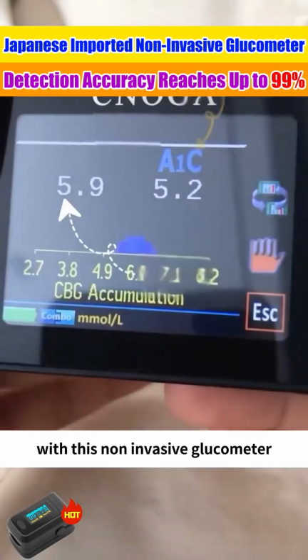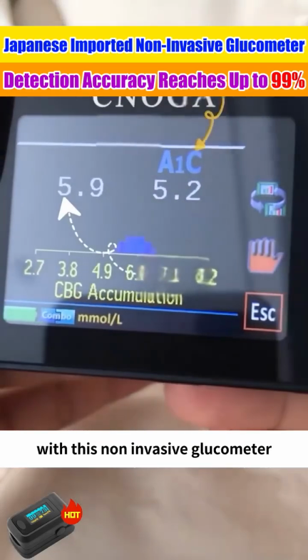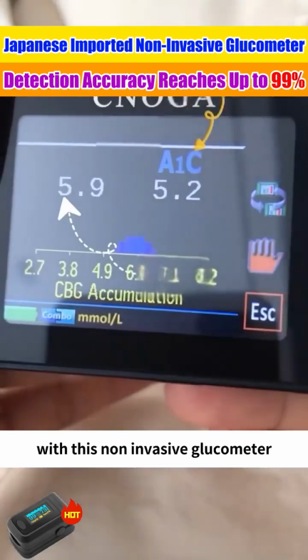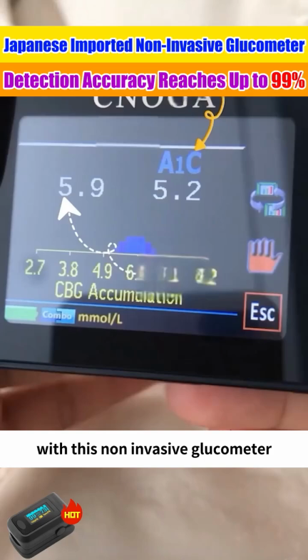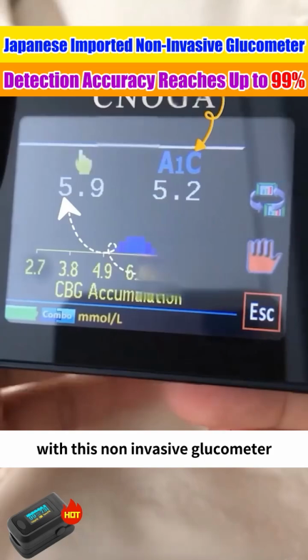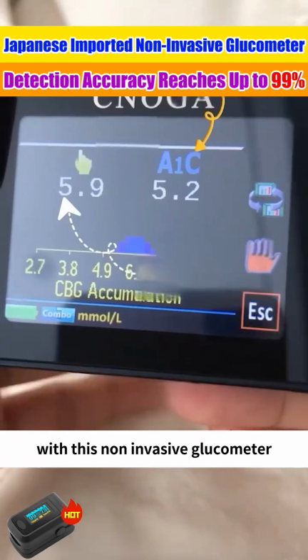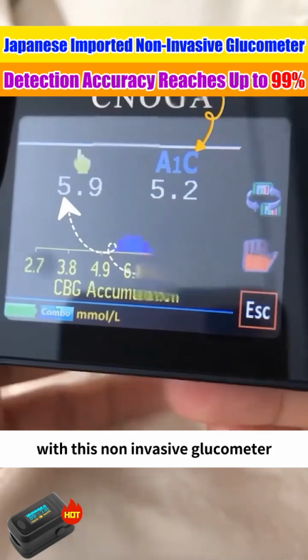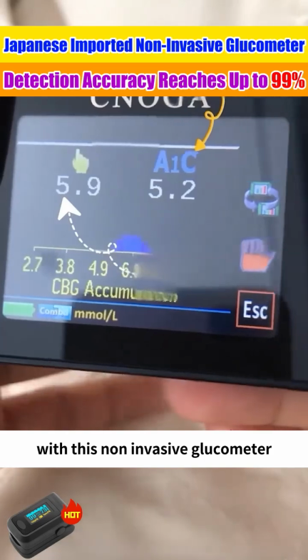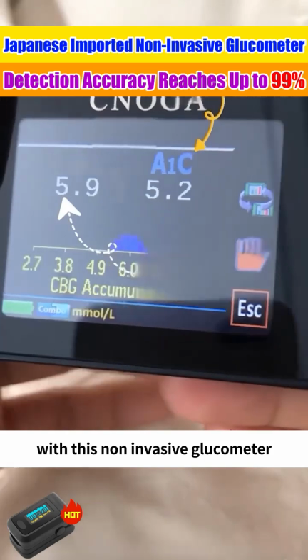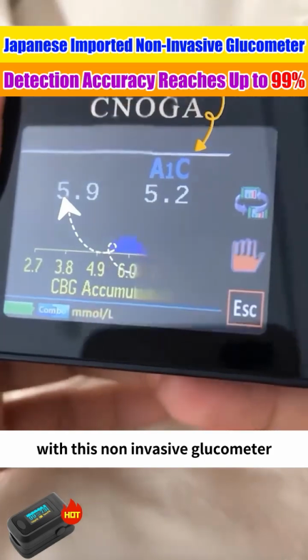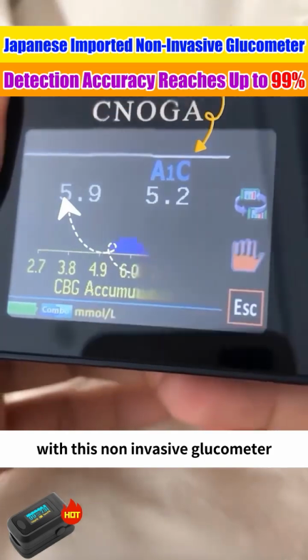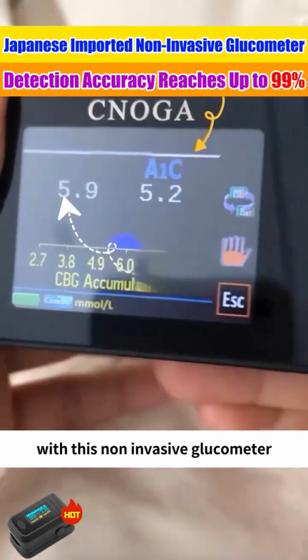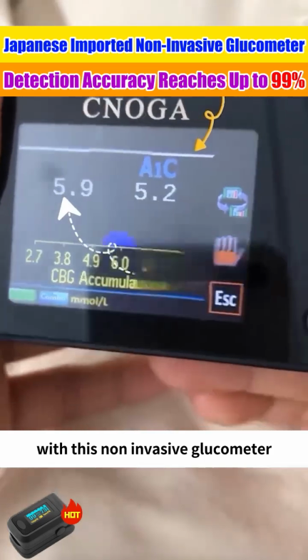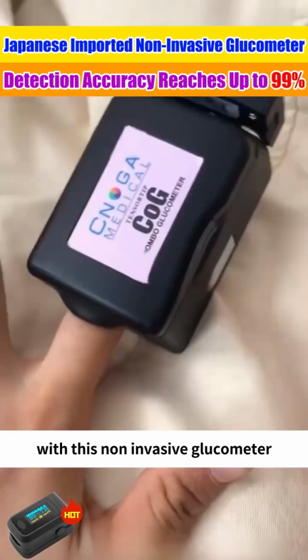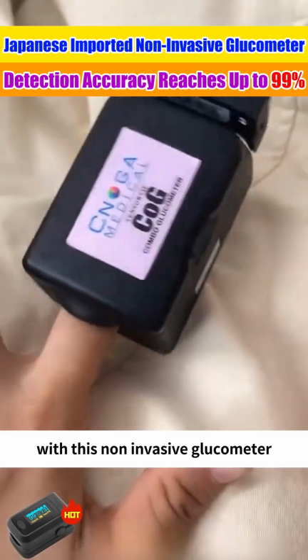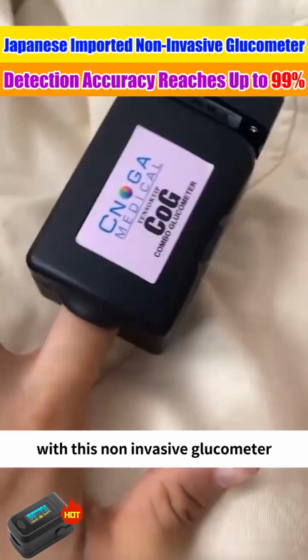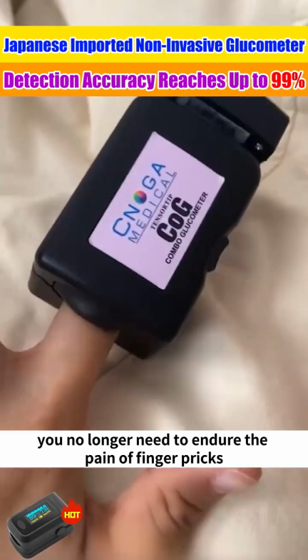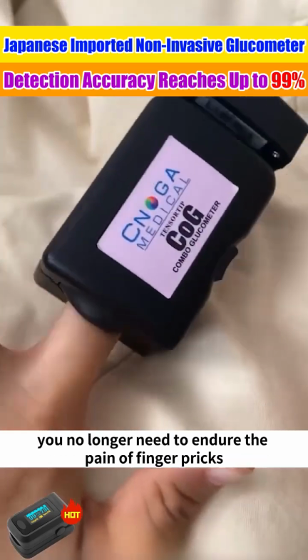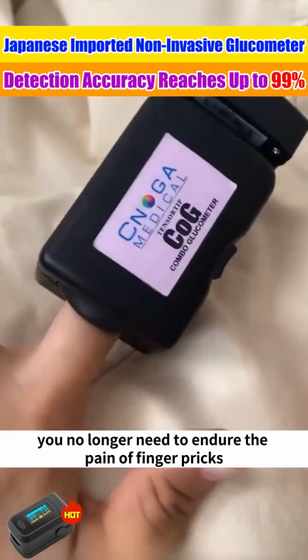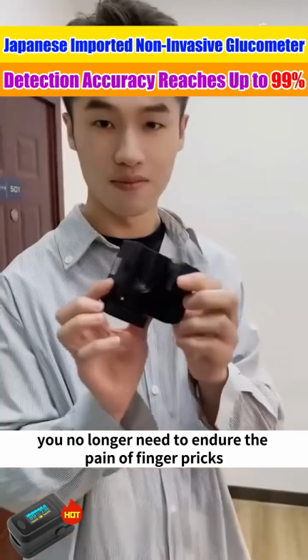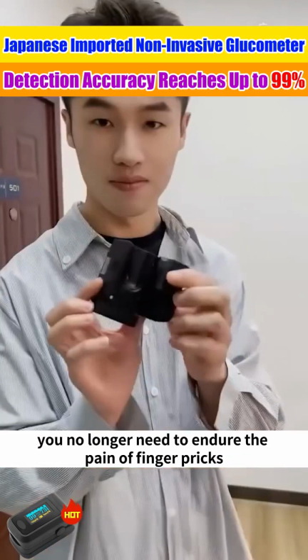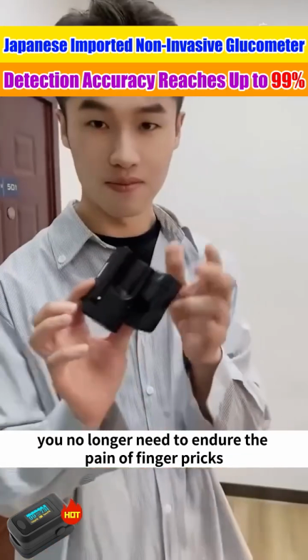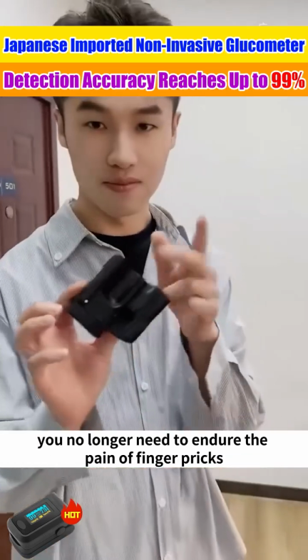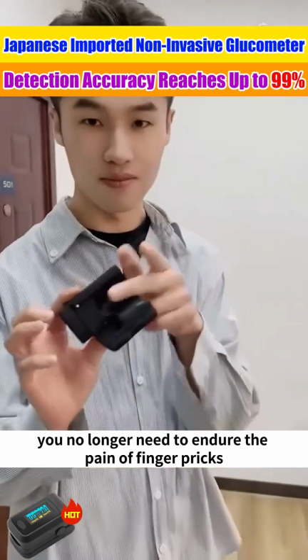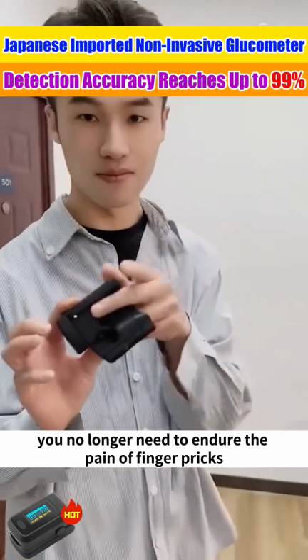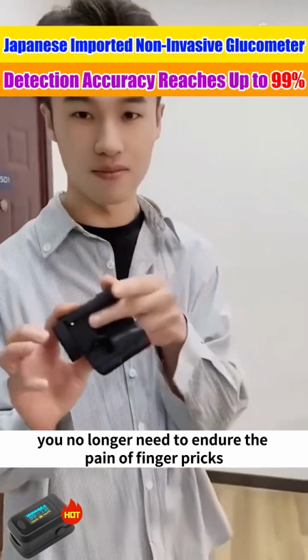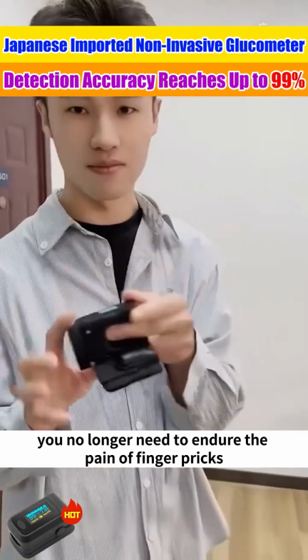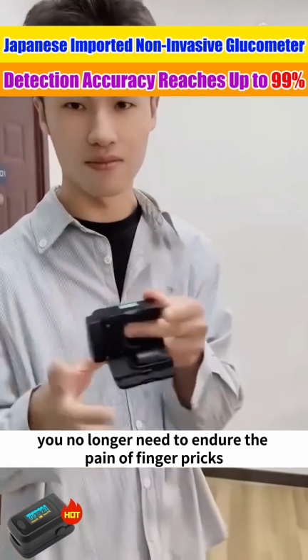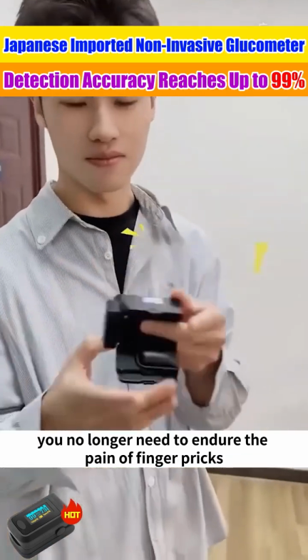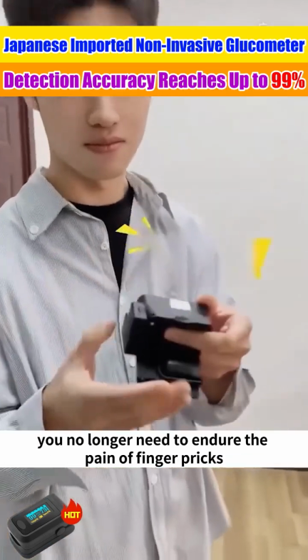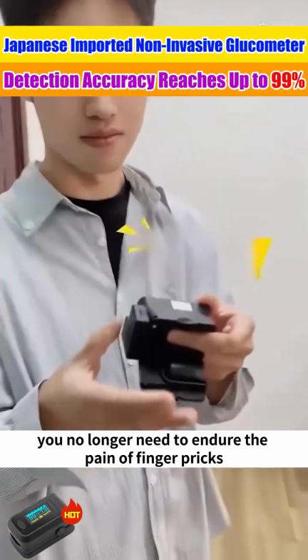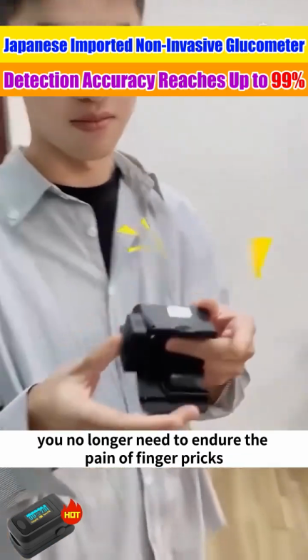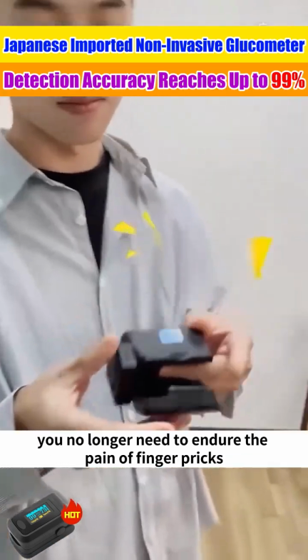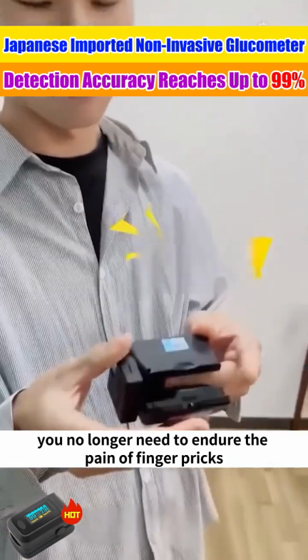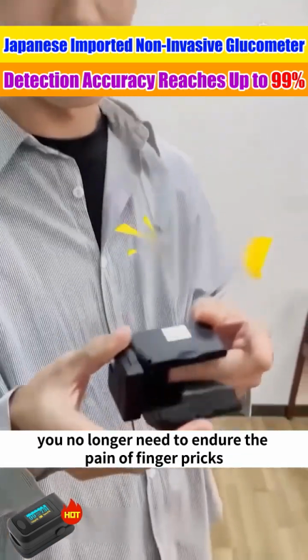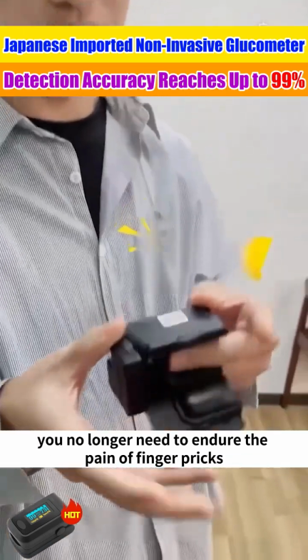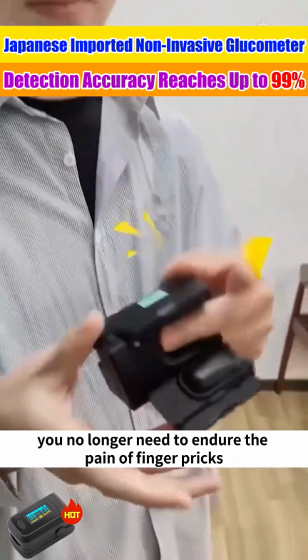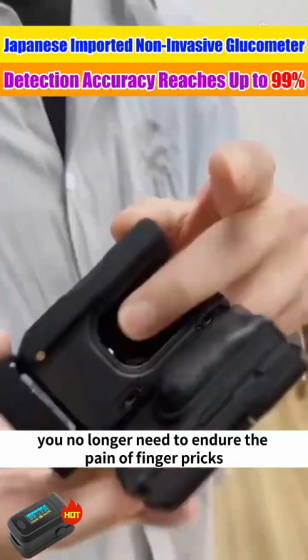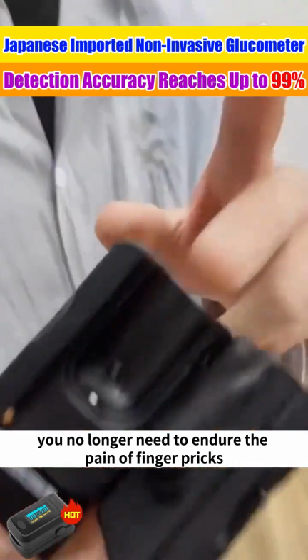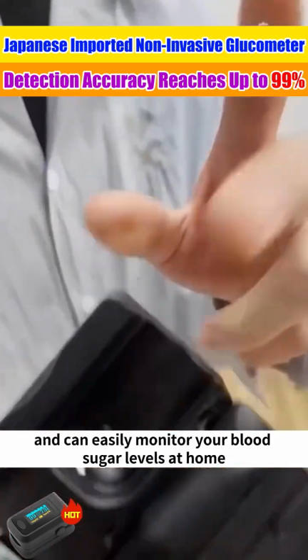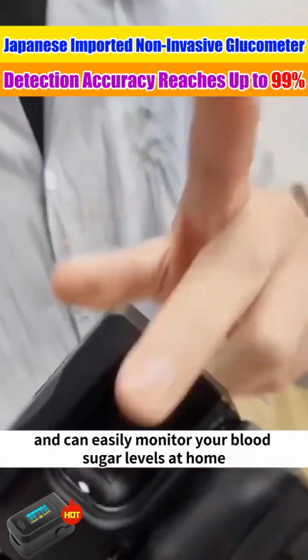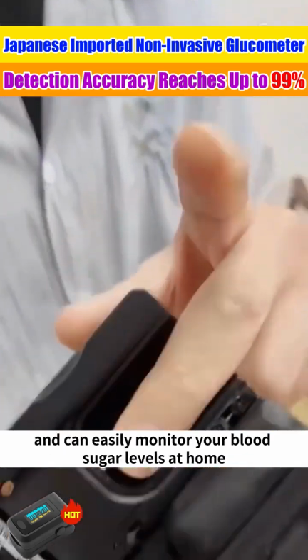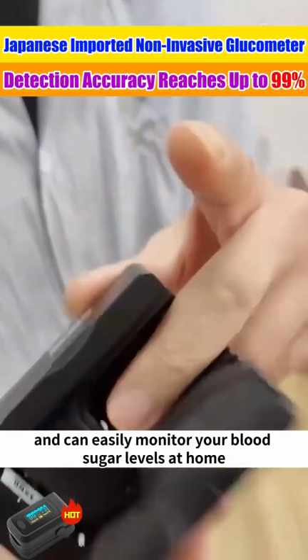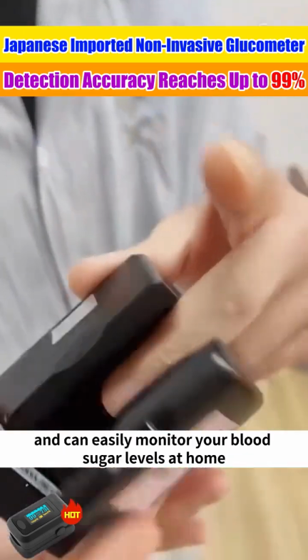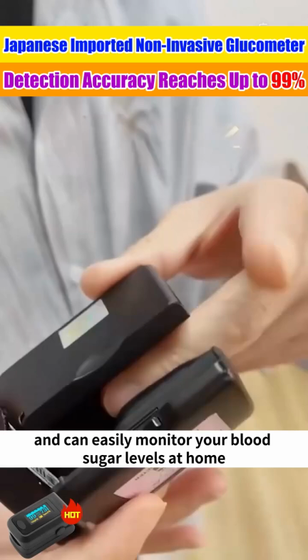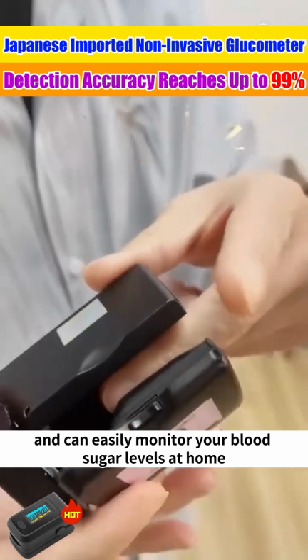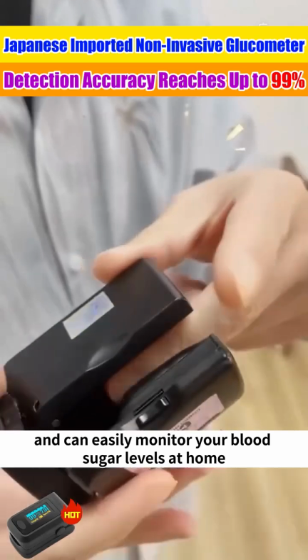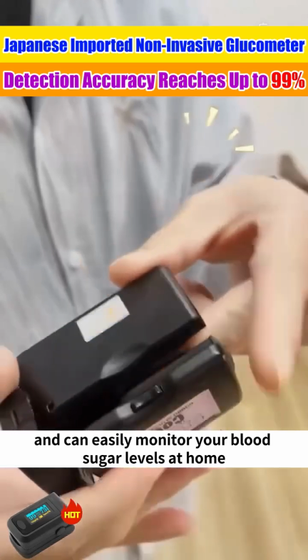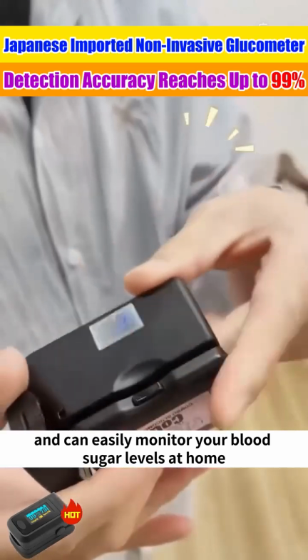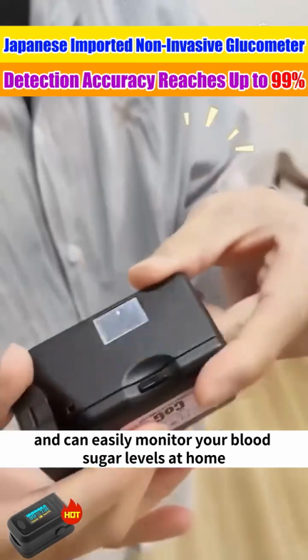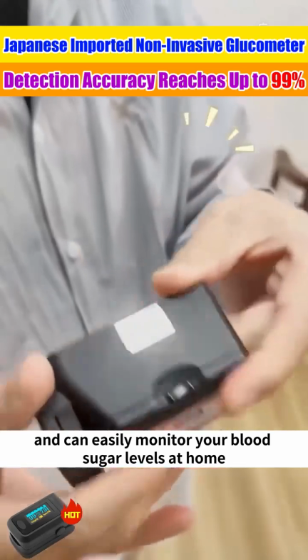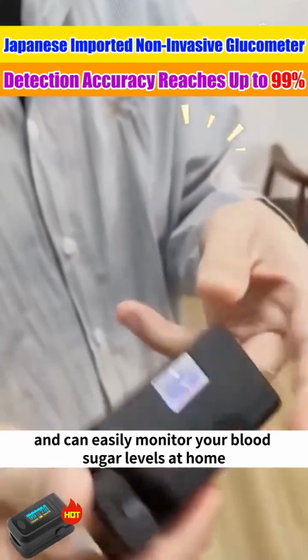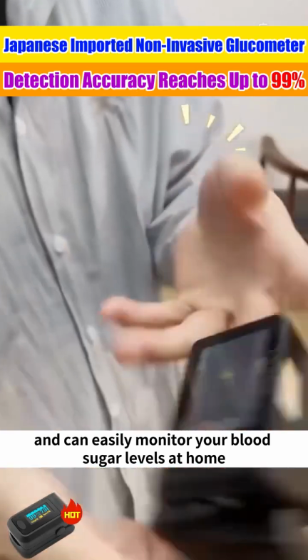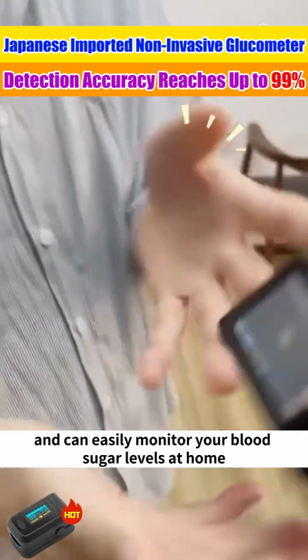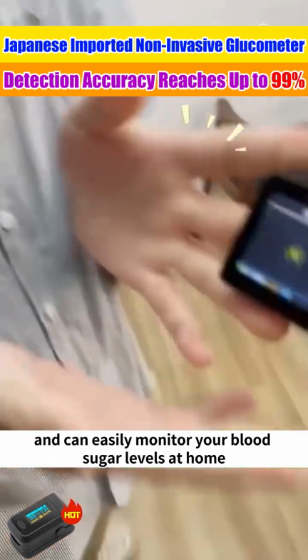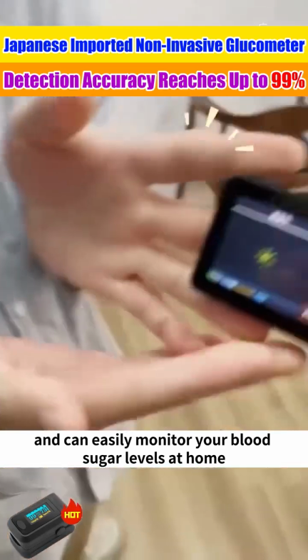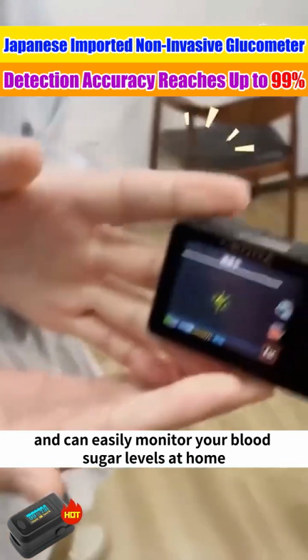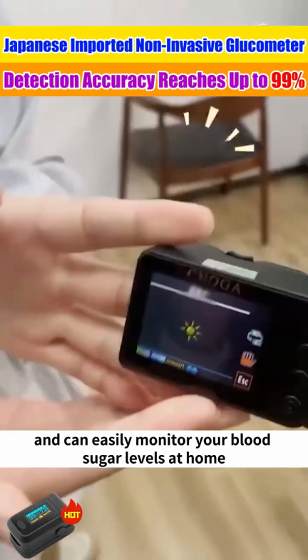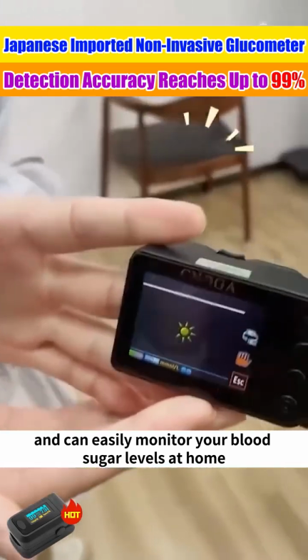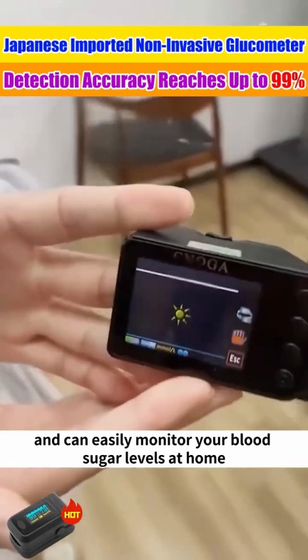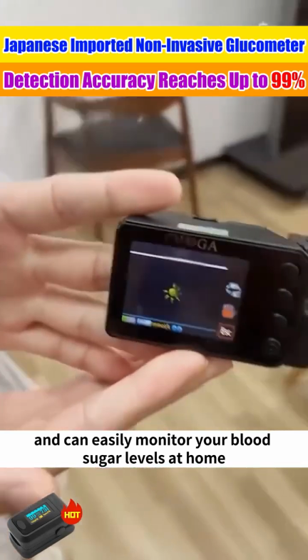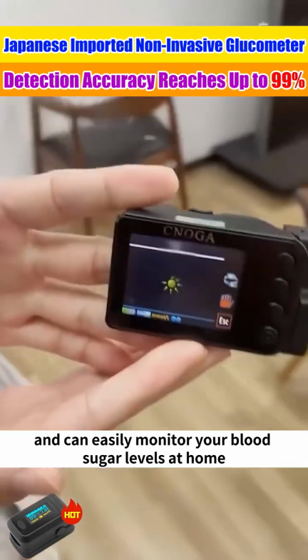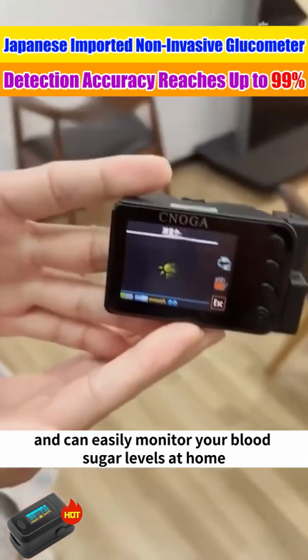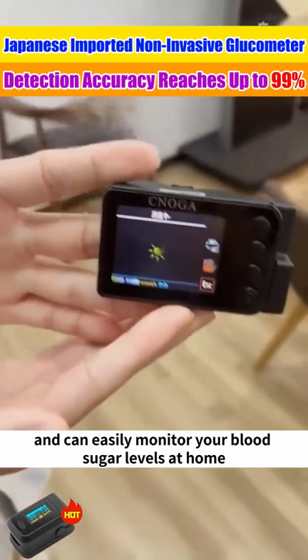With this non-invasive glucometer, you no longer need to endure the pain of finger pricks, and can easily monitor your blood sugar levels at home.